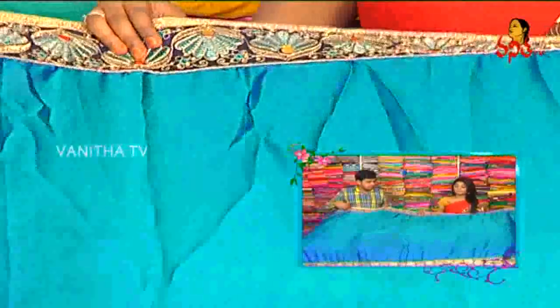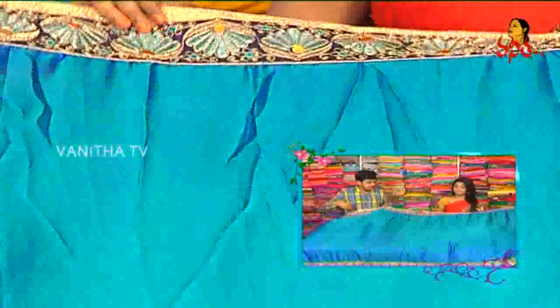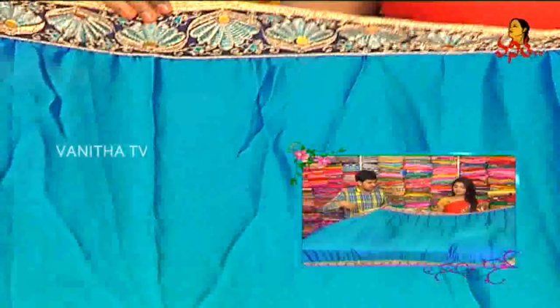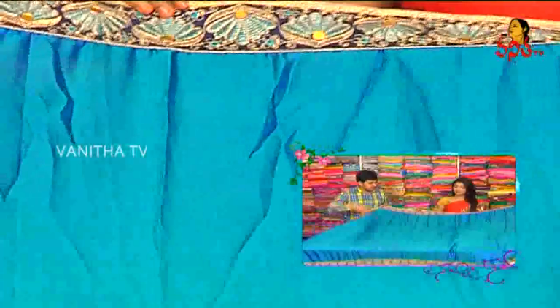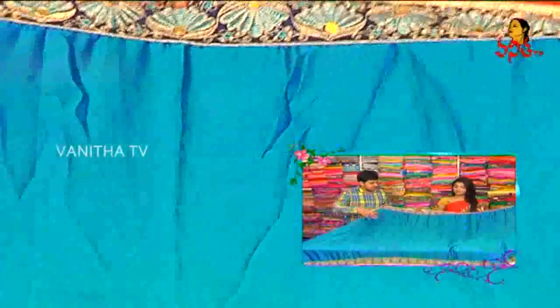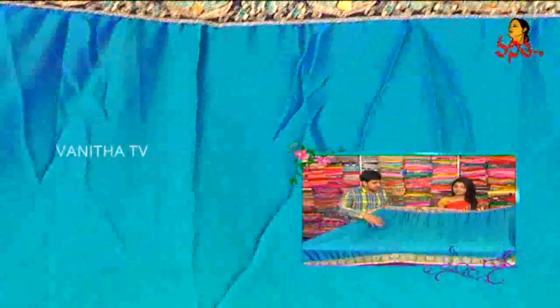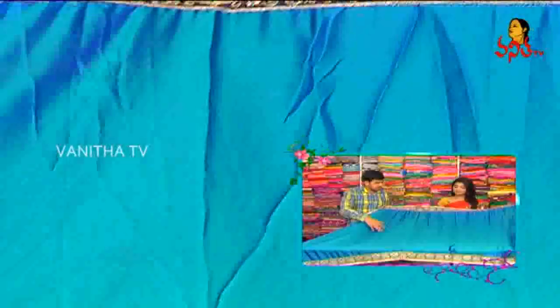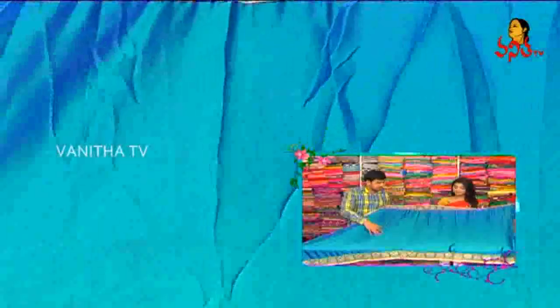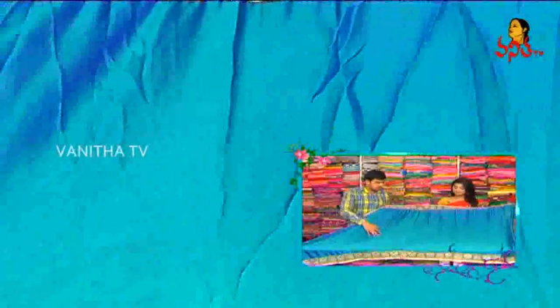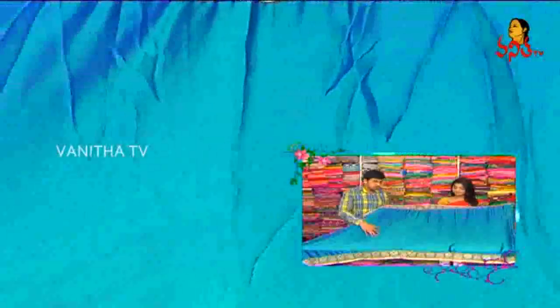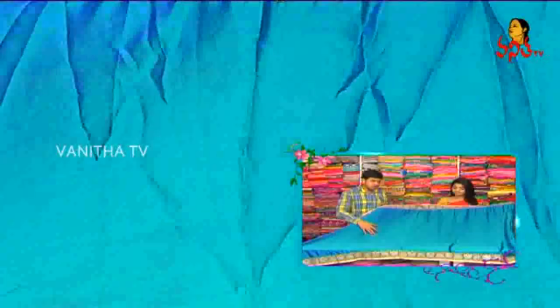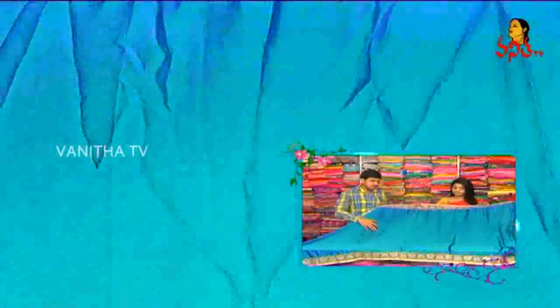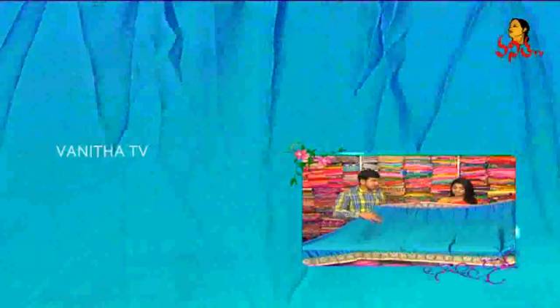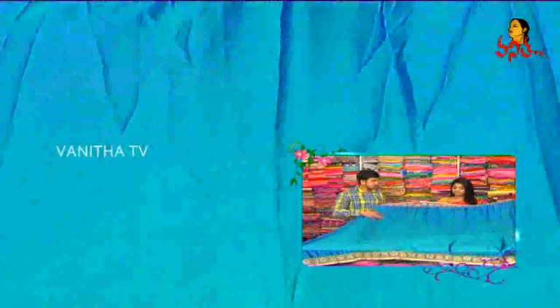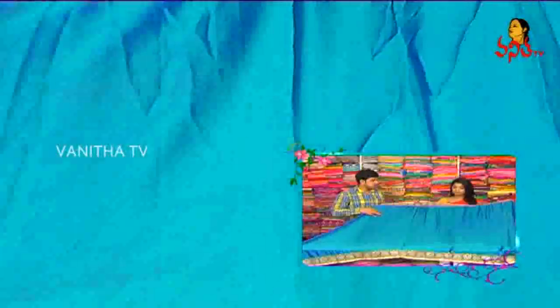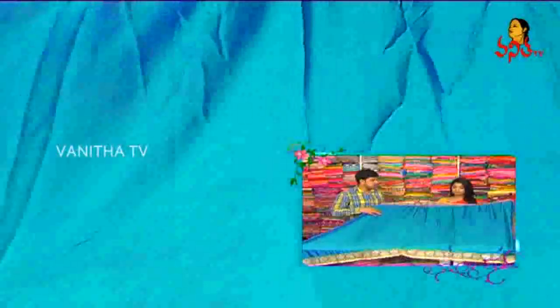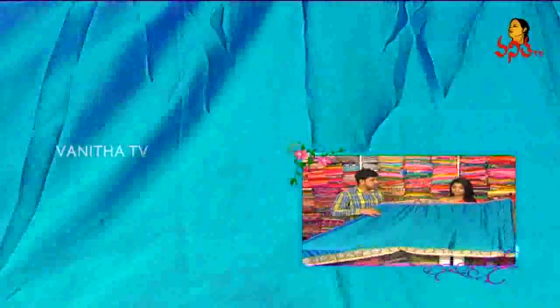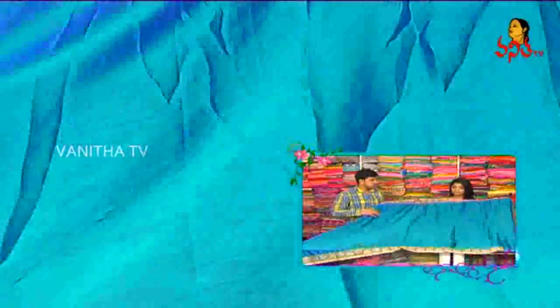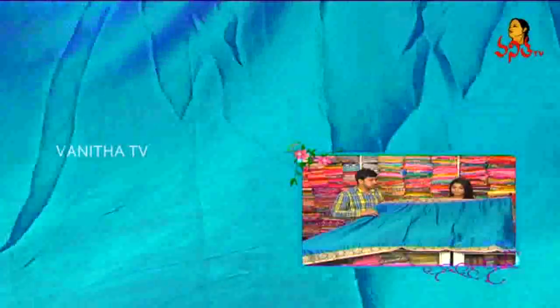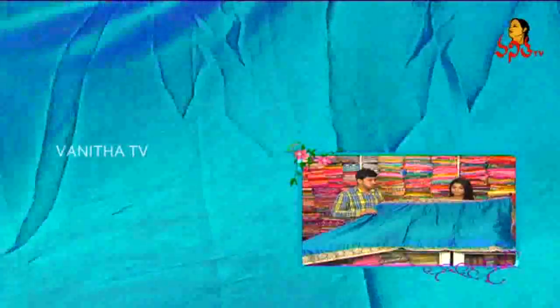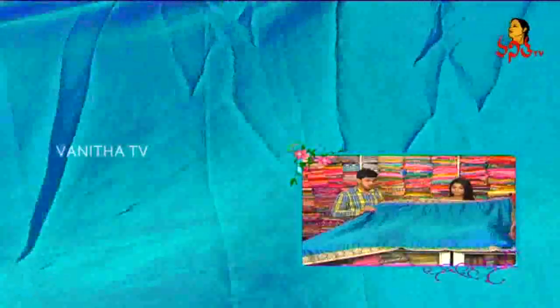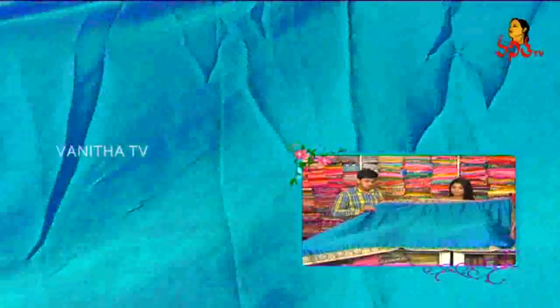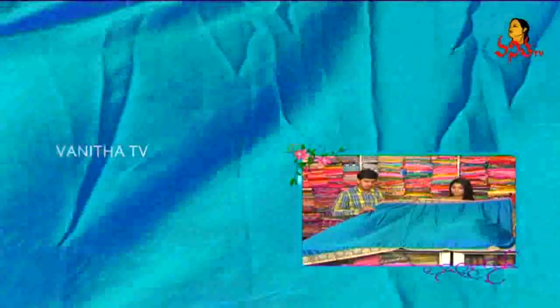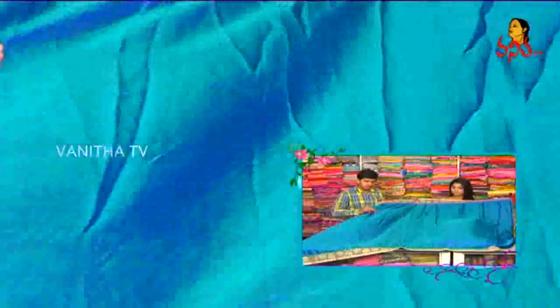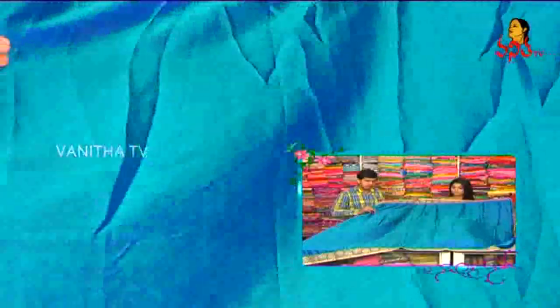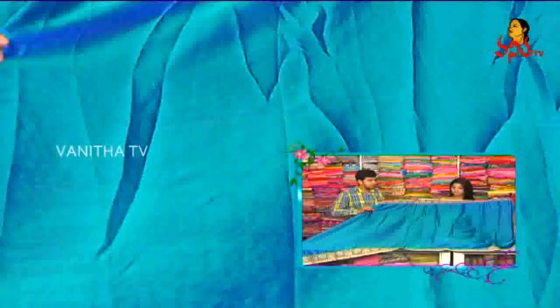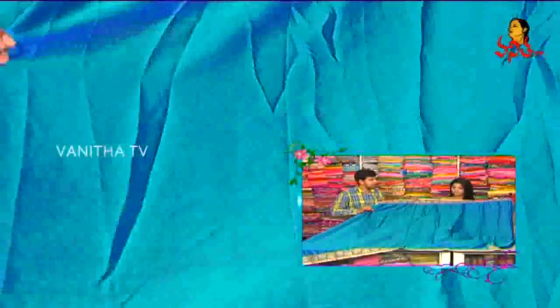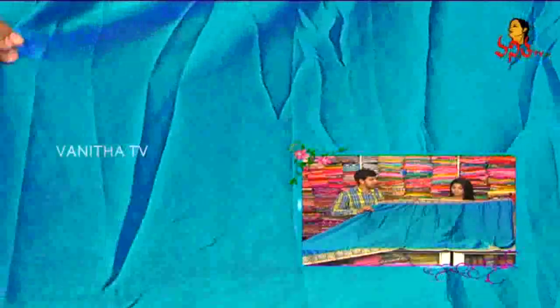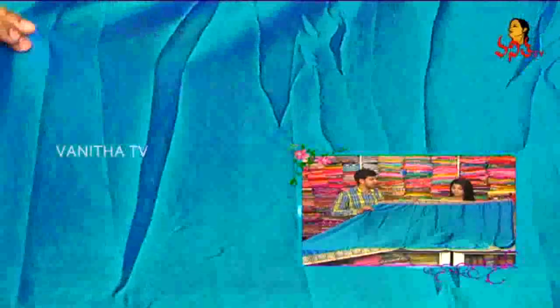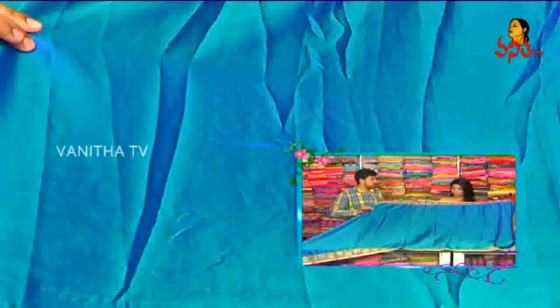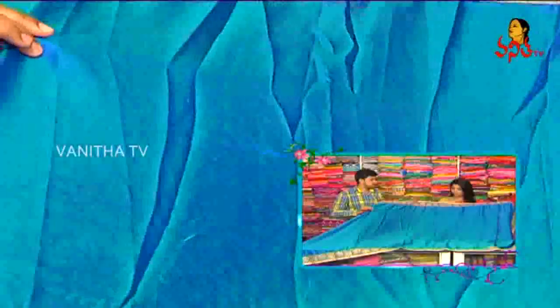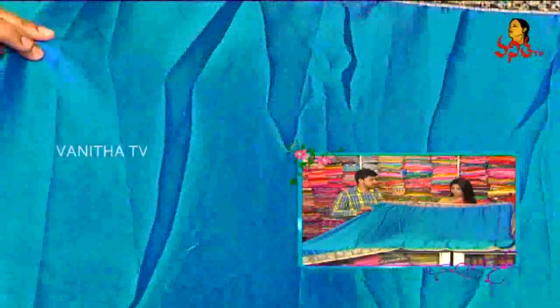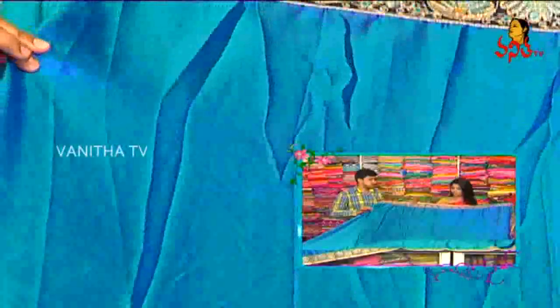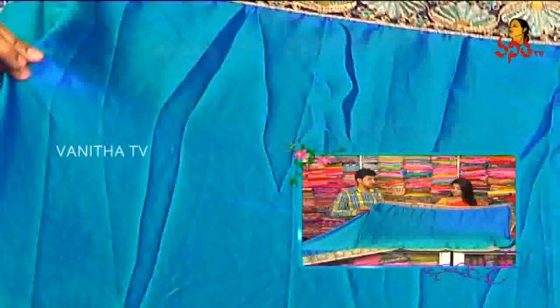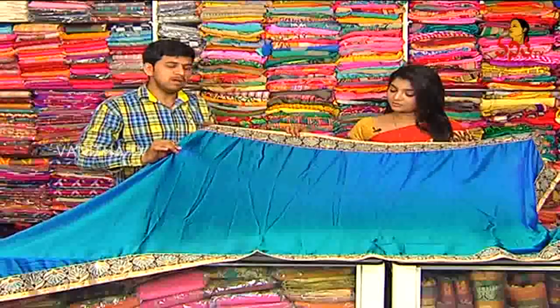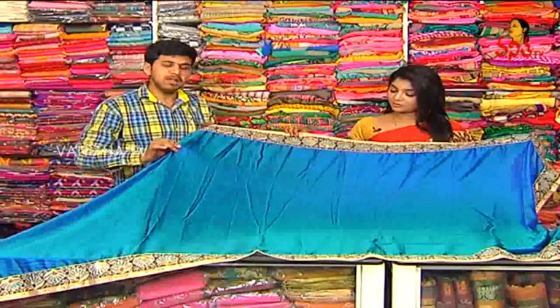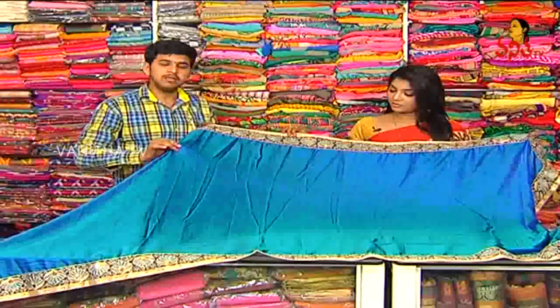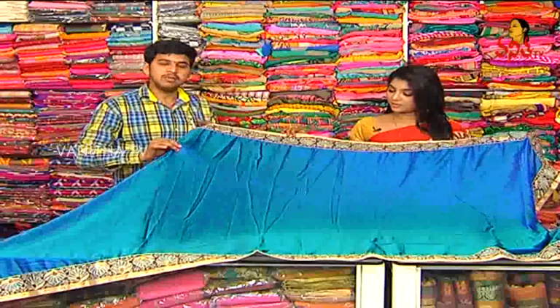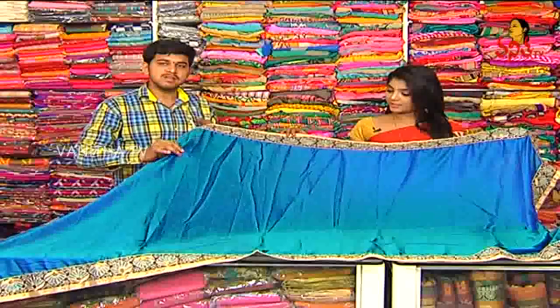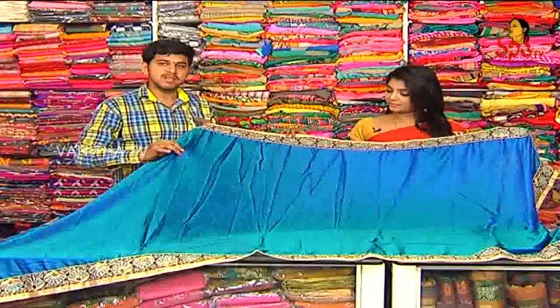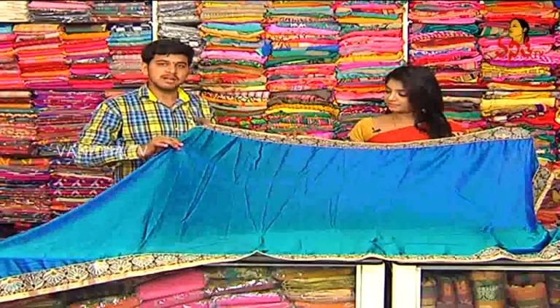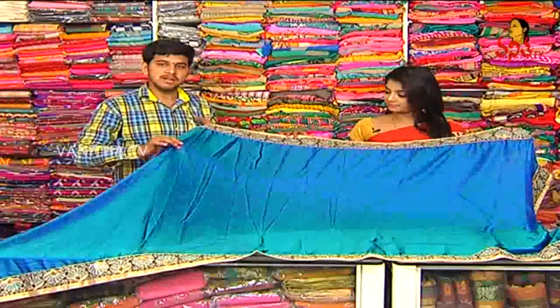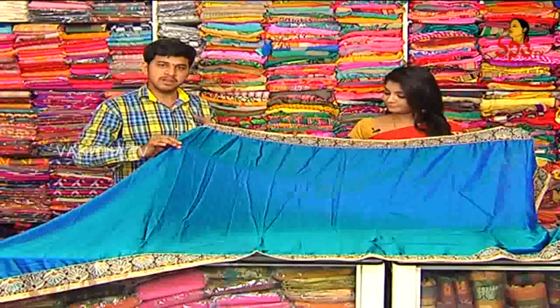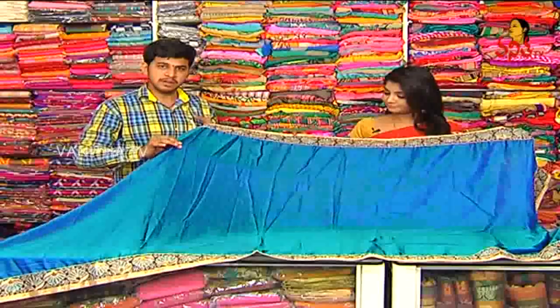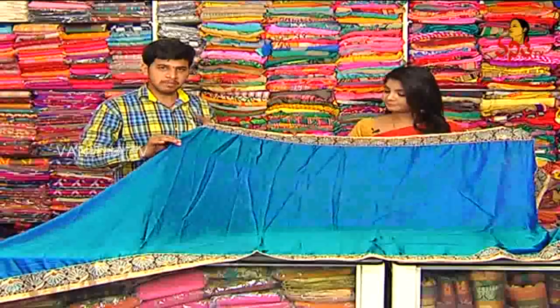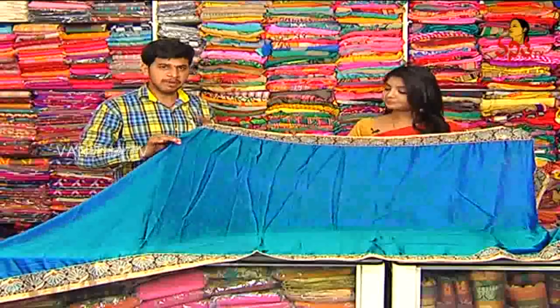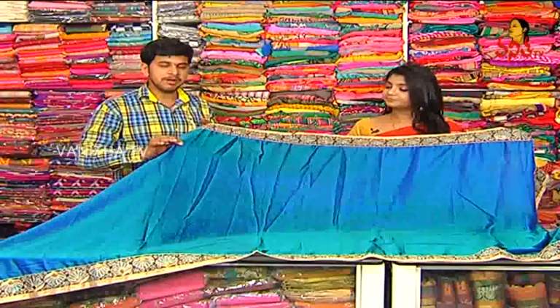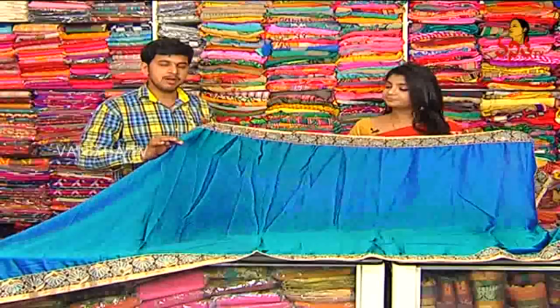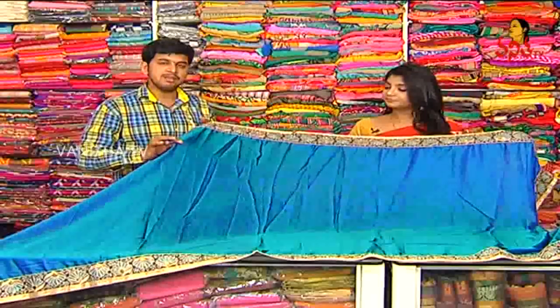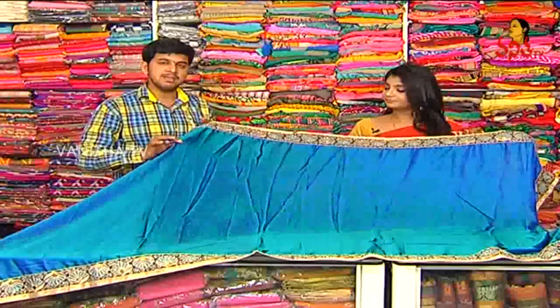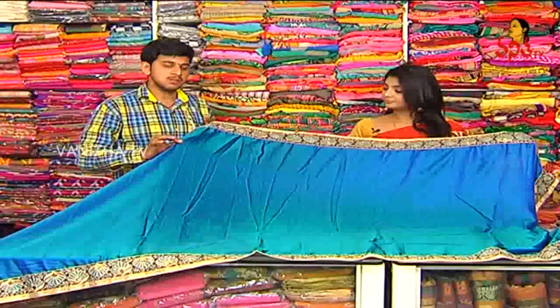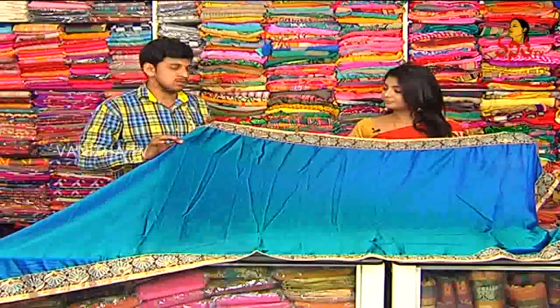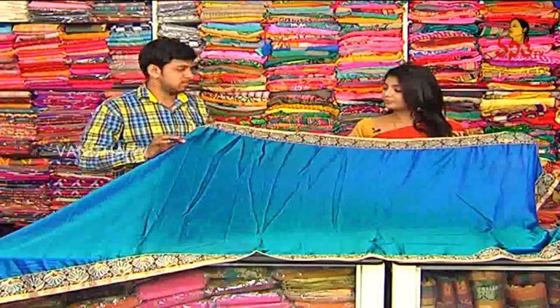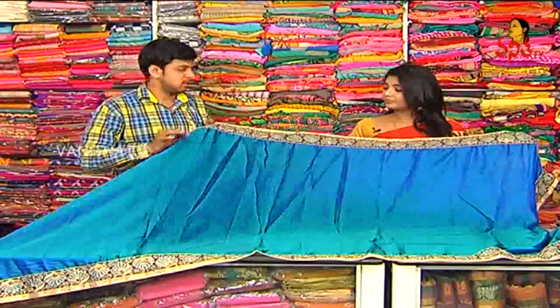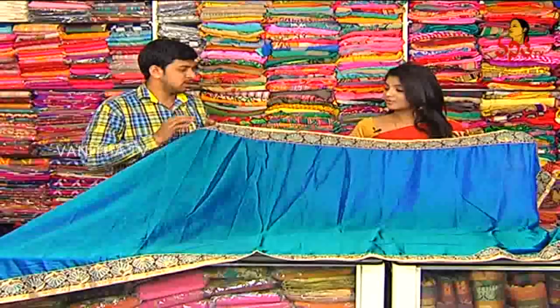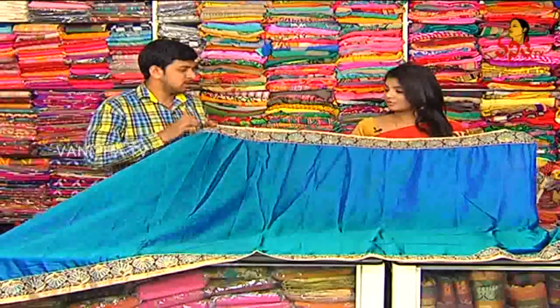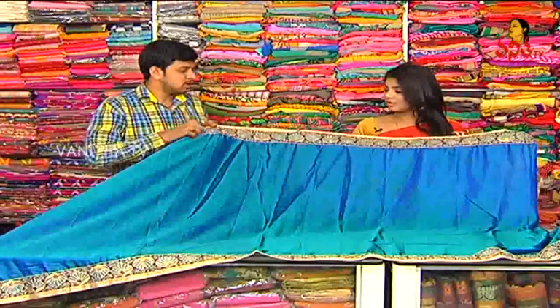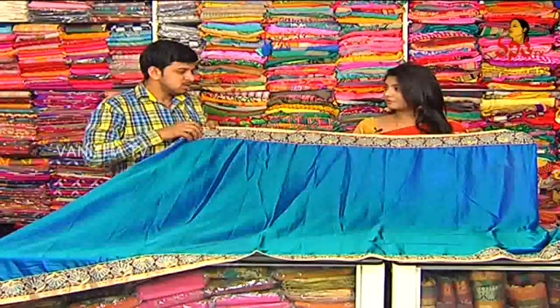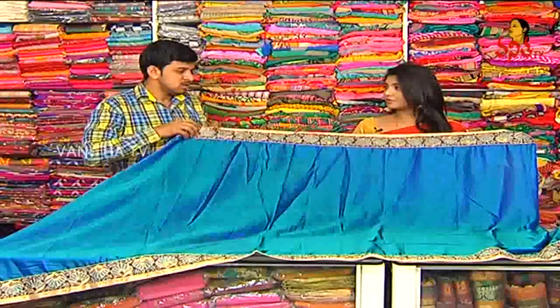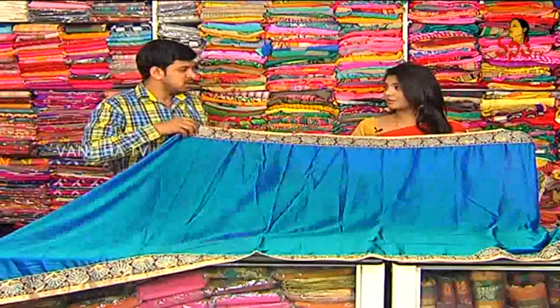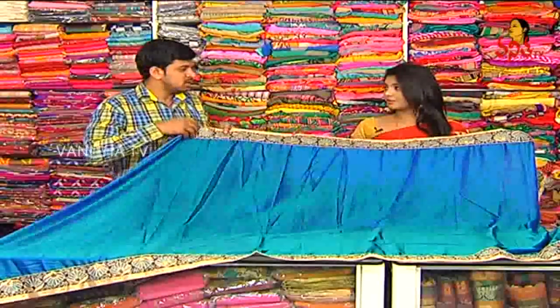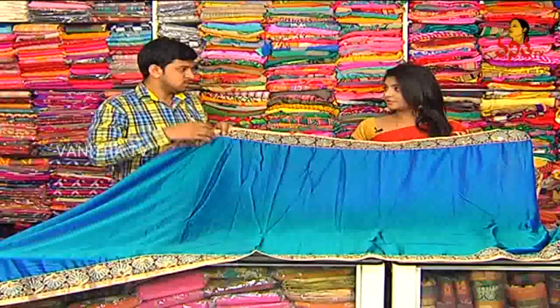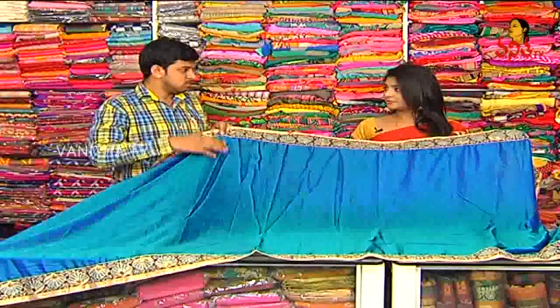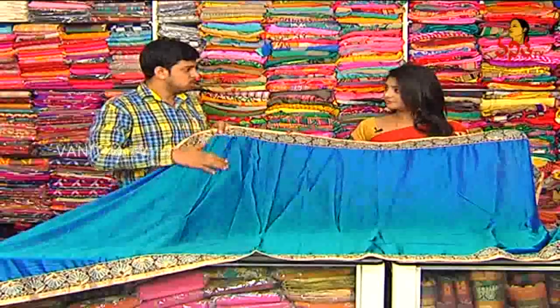We have a crepe material in green and blue. We have a satin crepe material. Soft color, it is smooth.